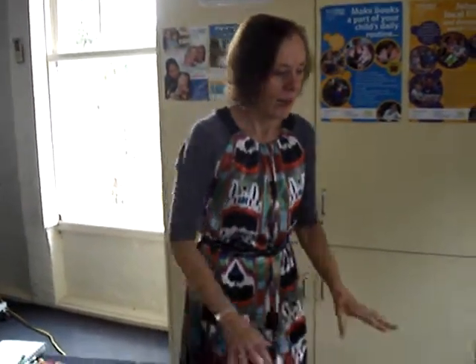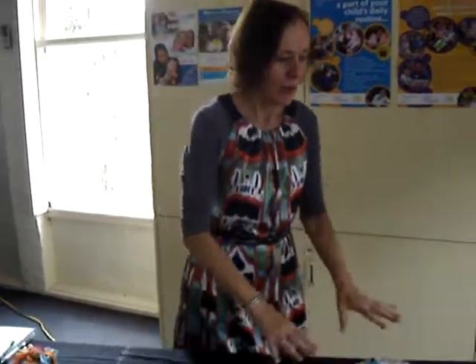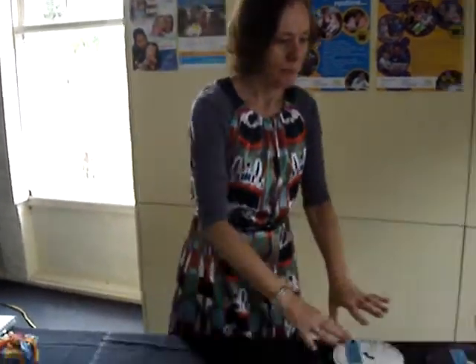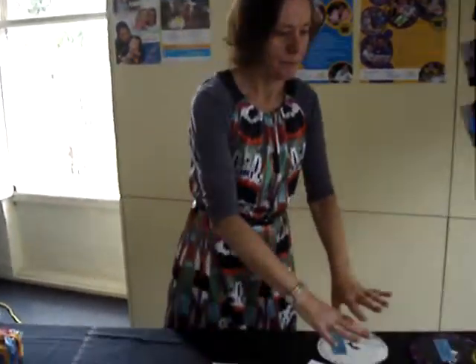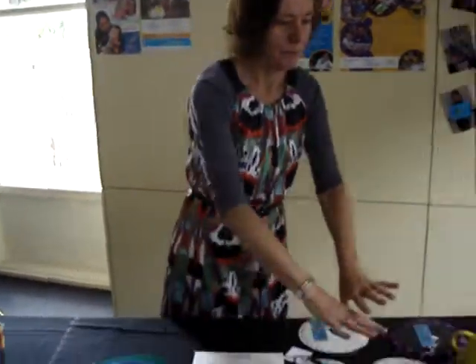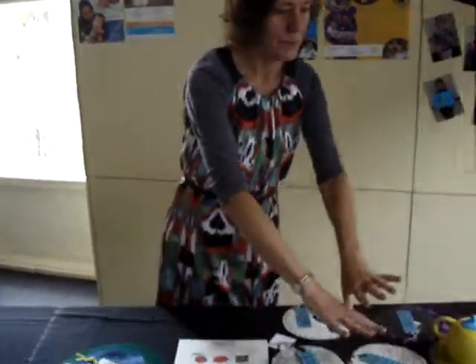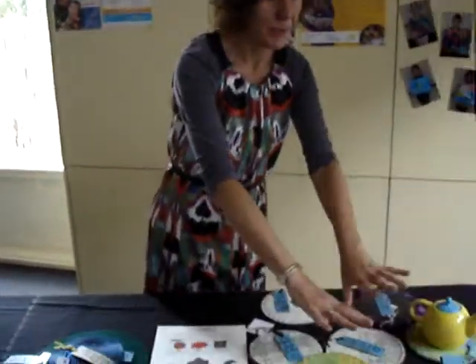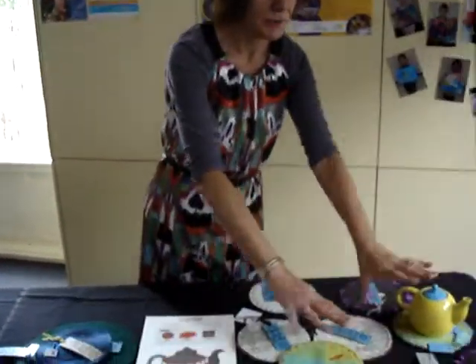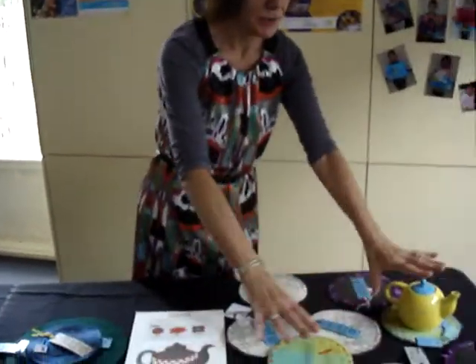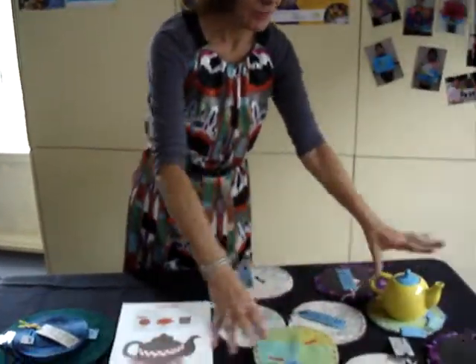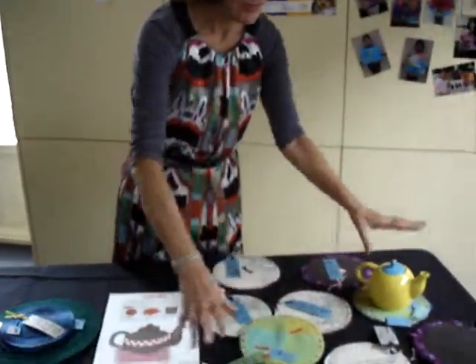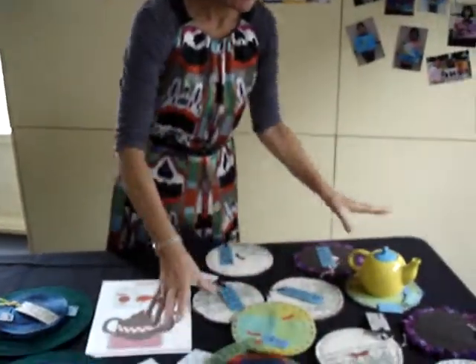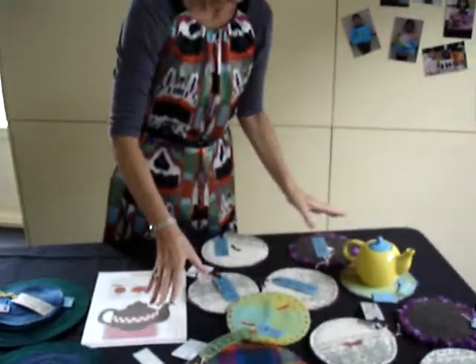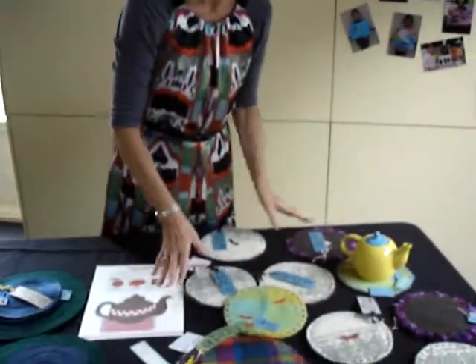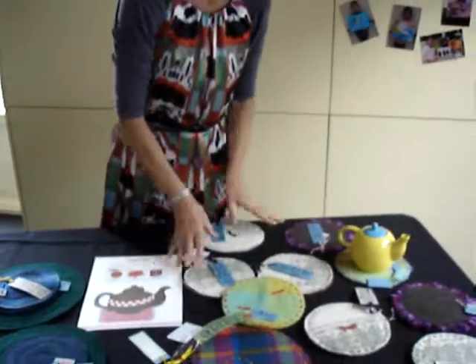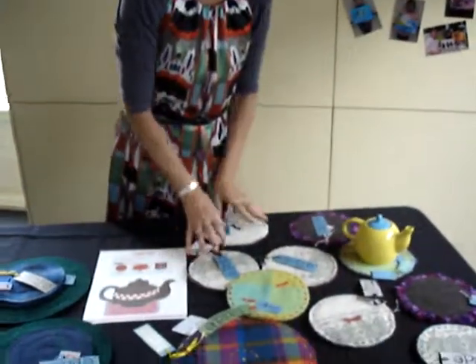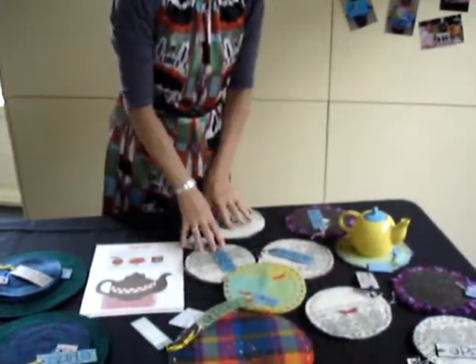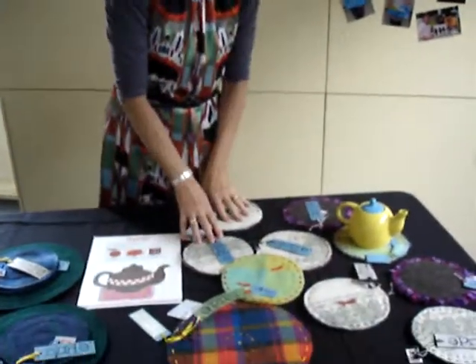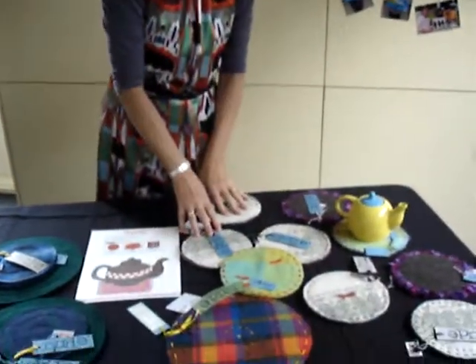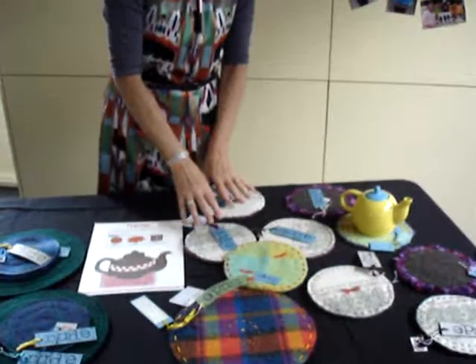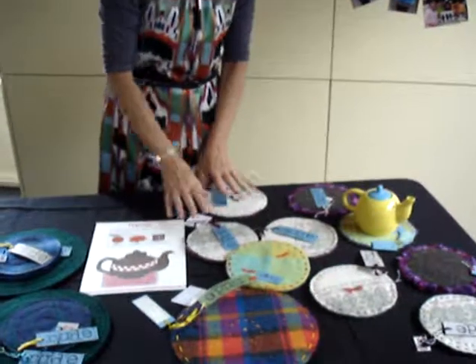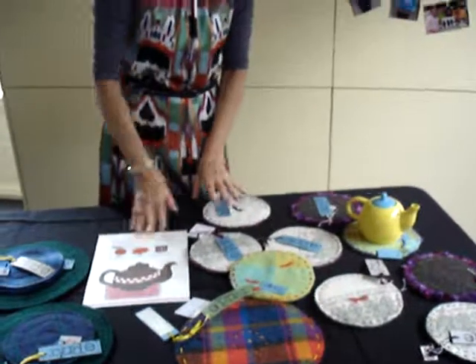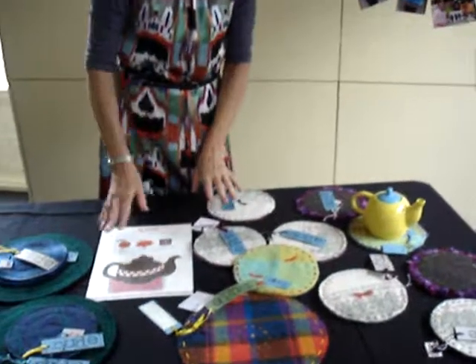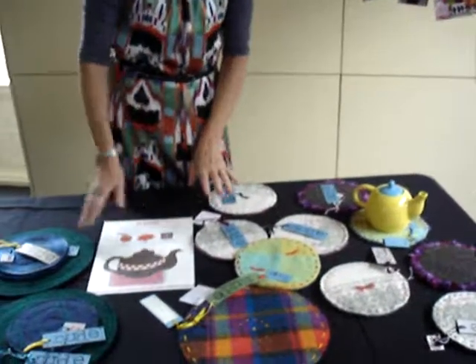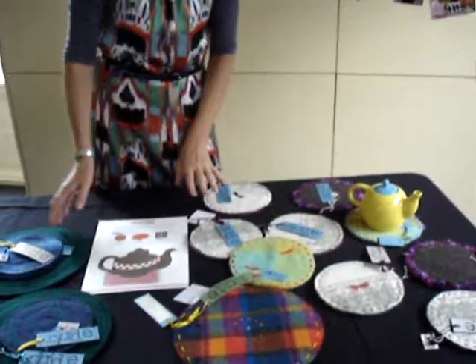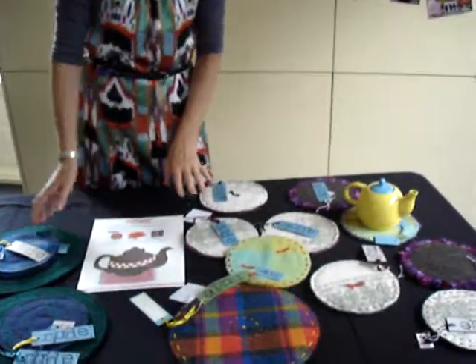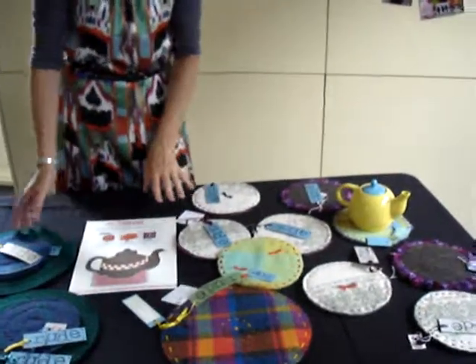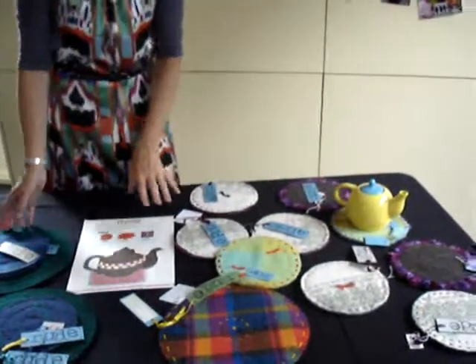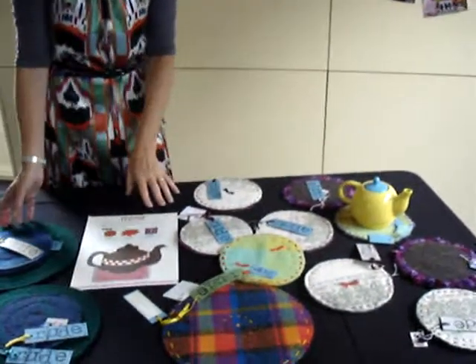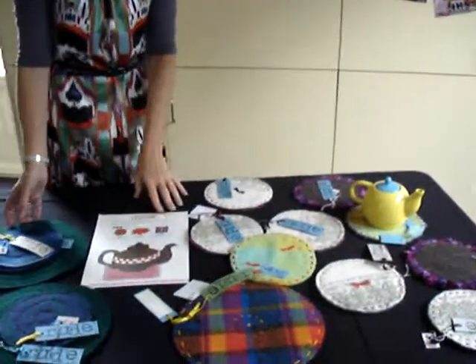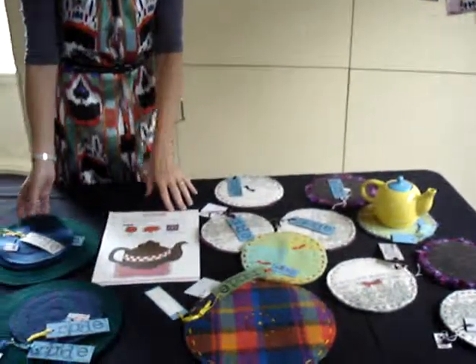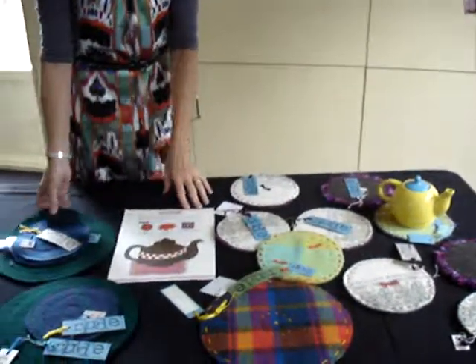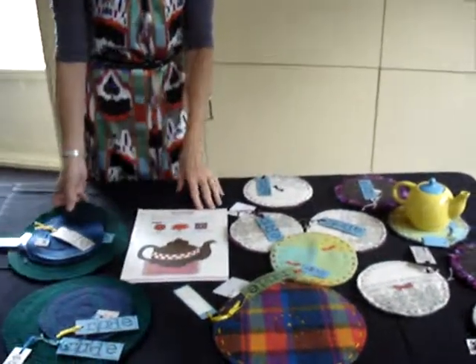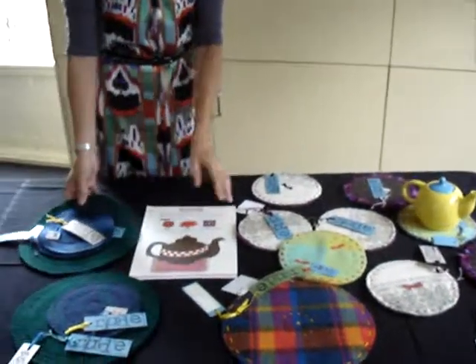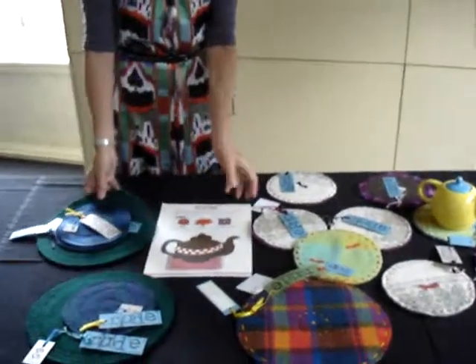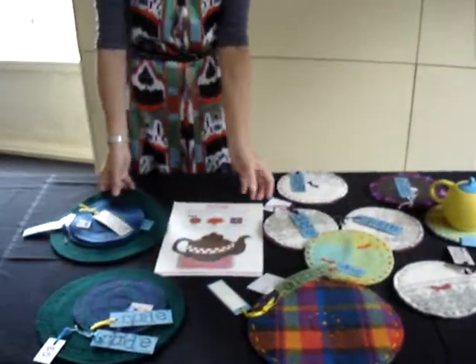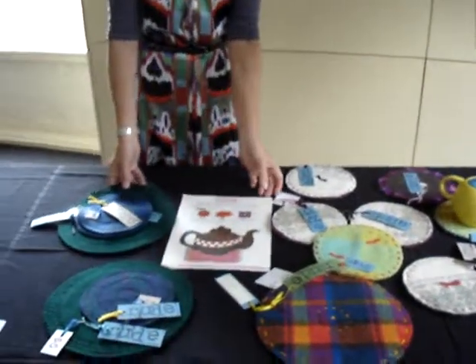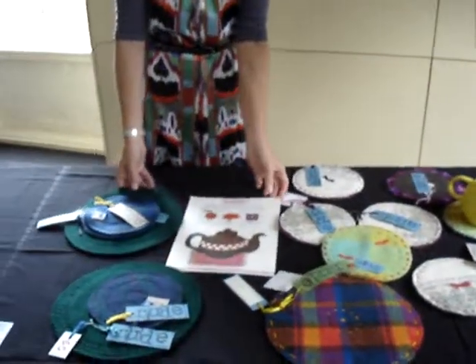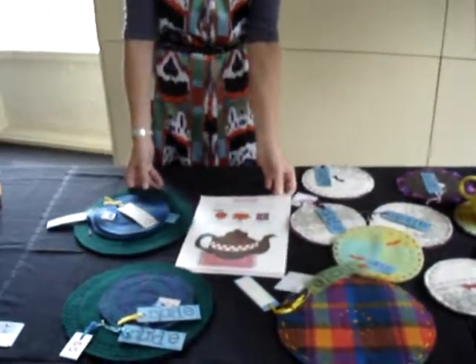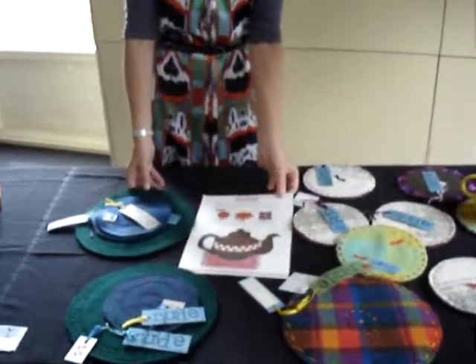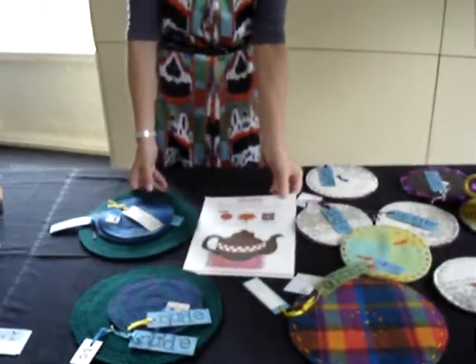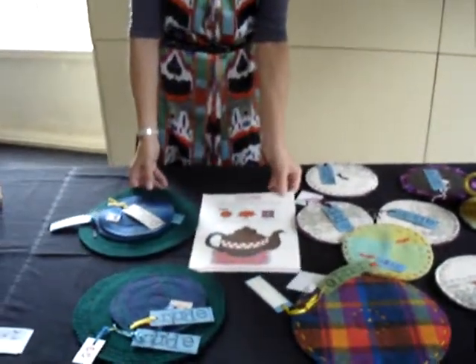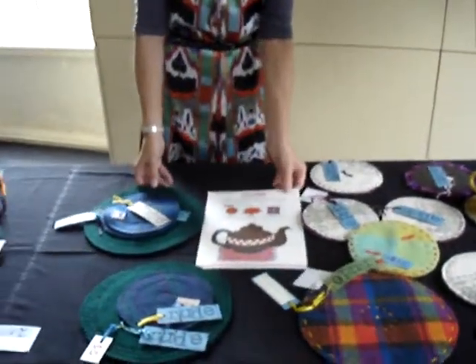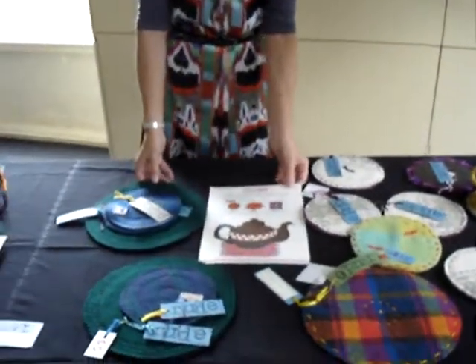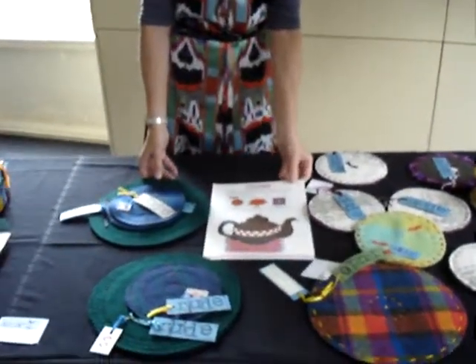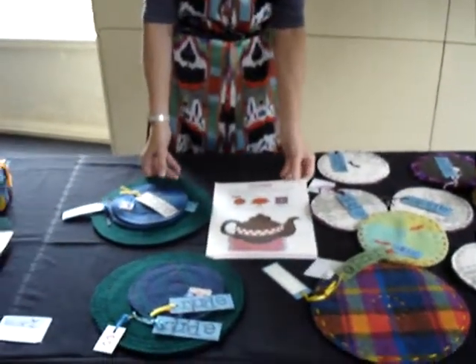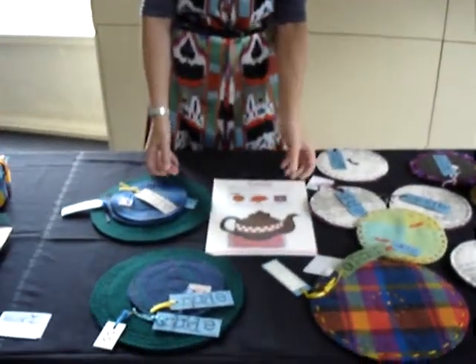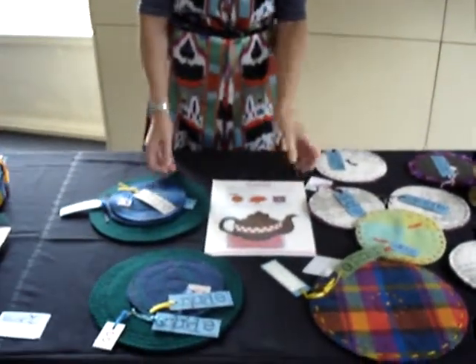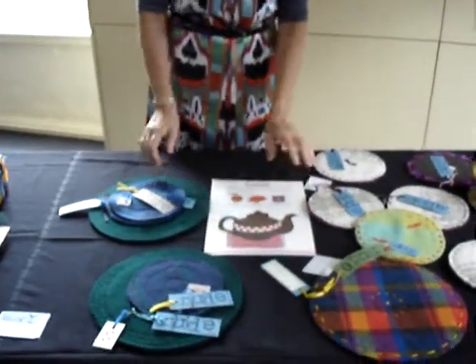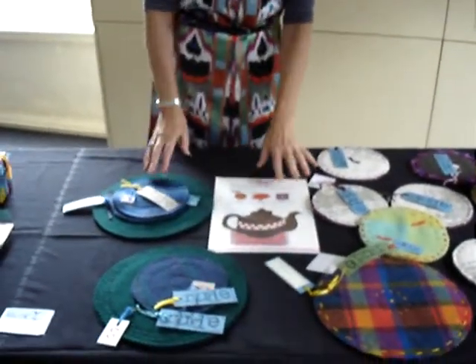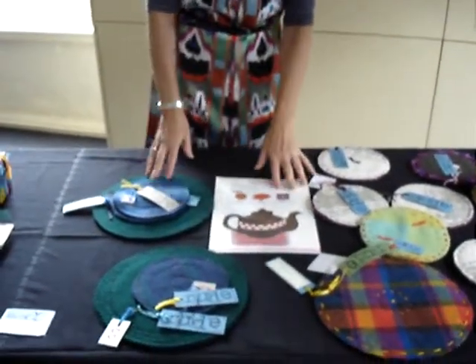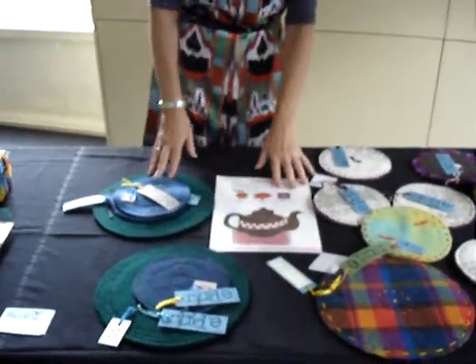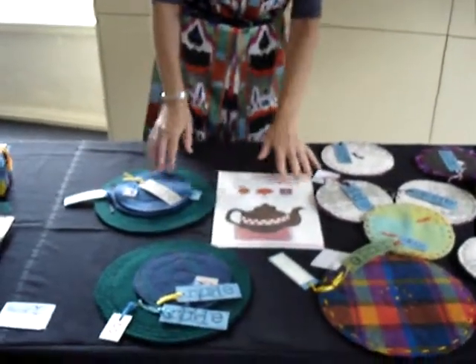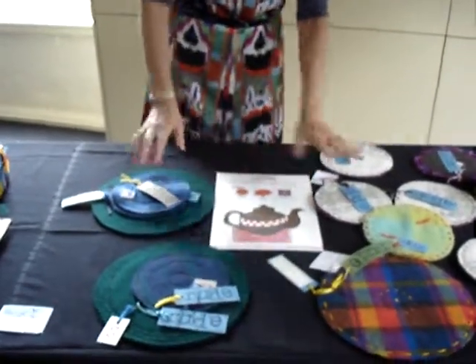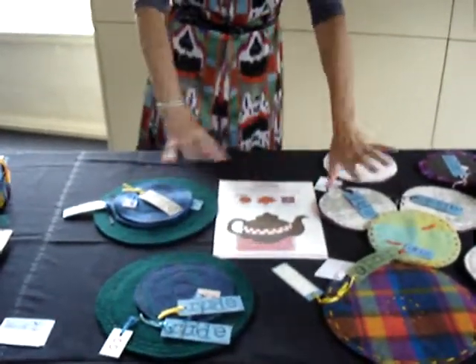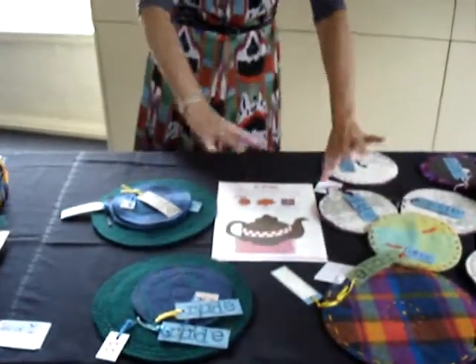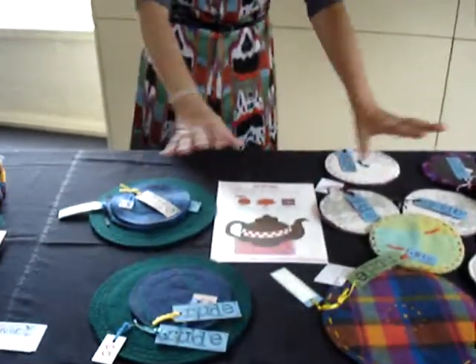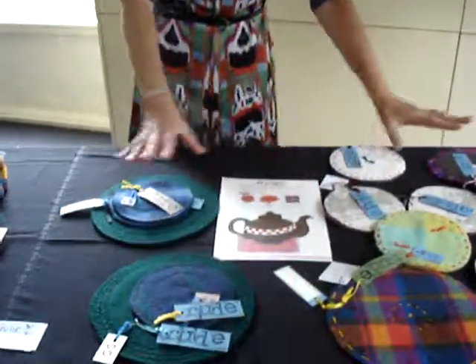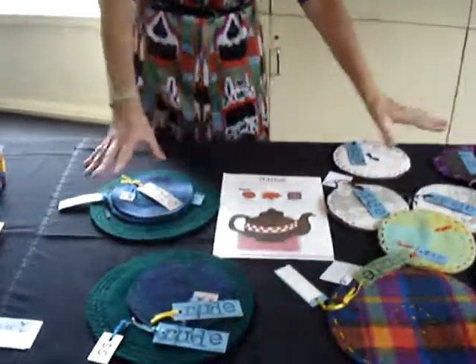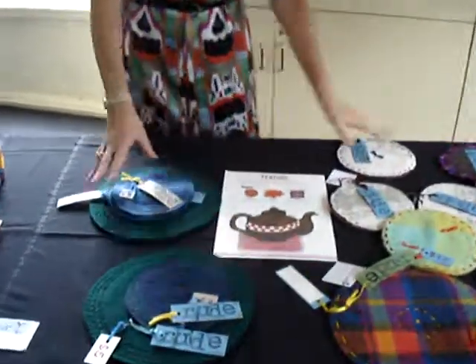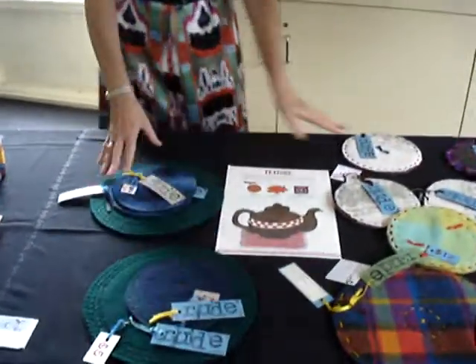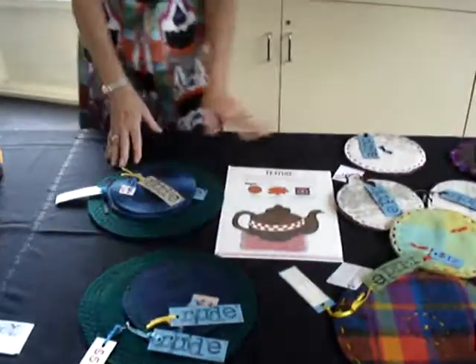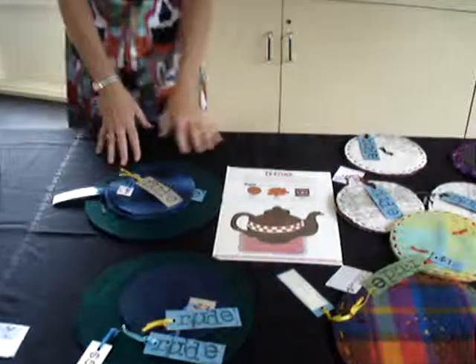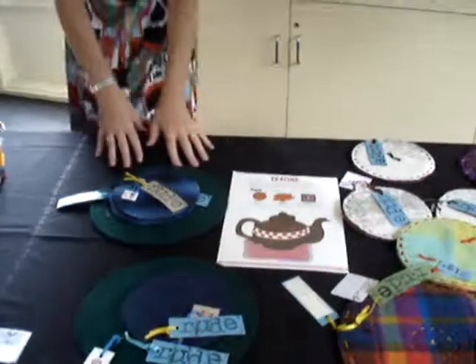I've got some trivets to show them what can be done with recycled wool. So that's the trivet section.